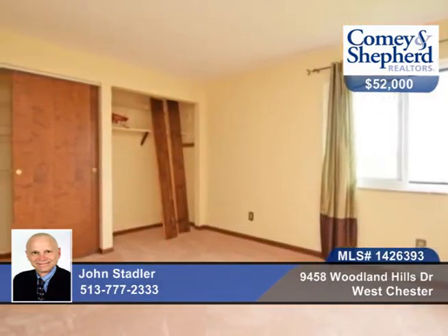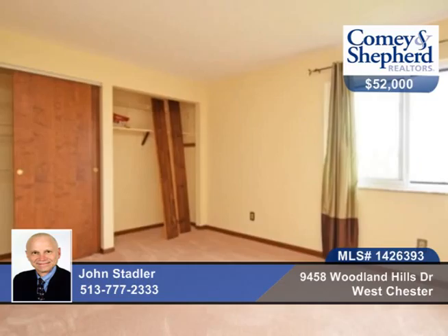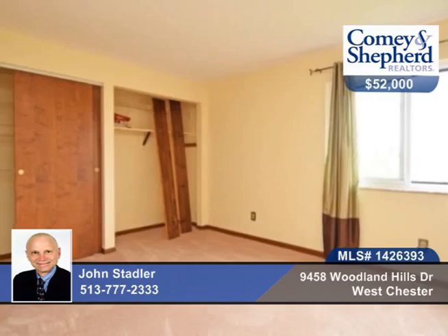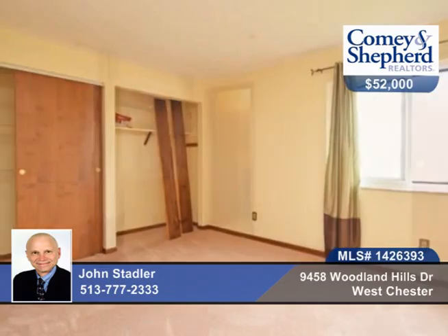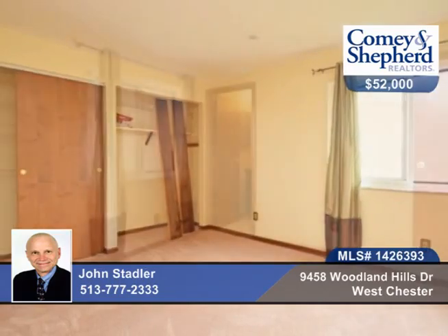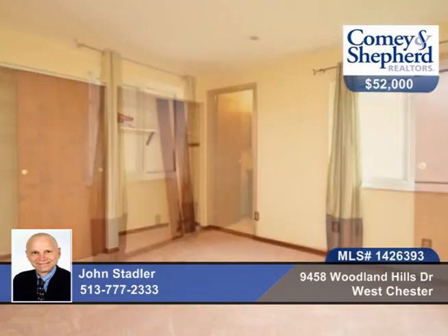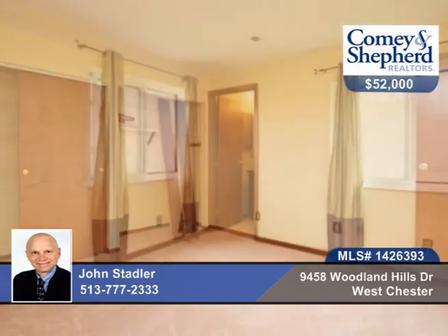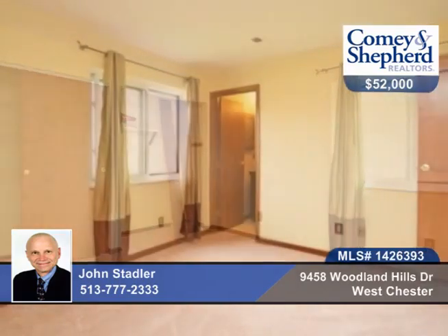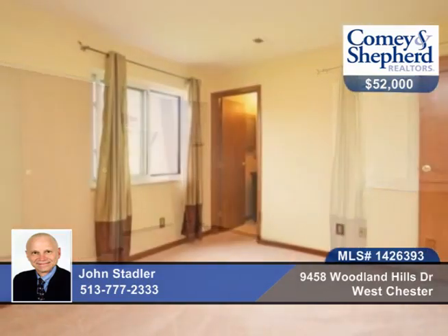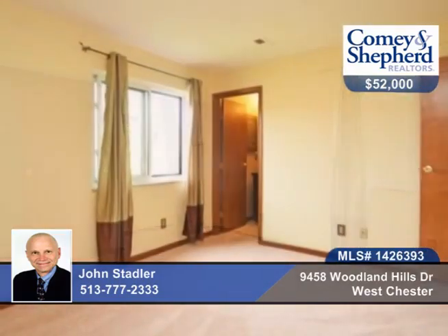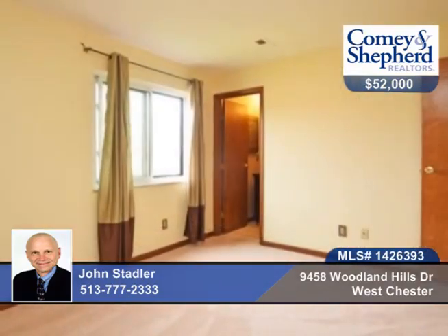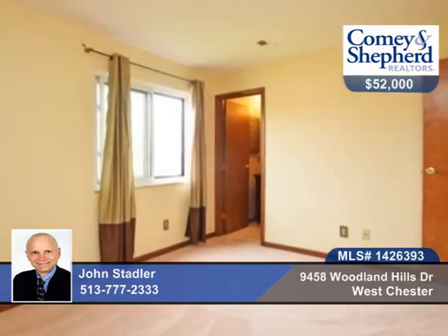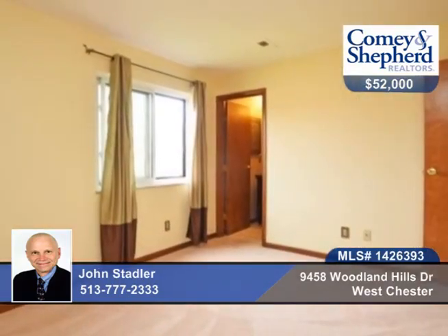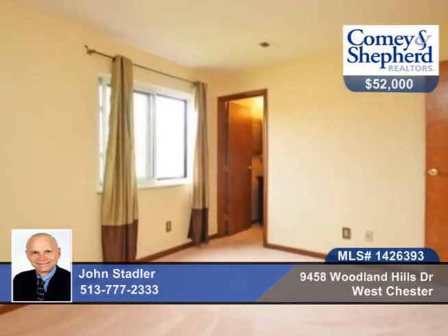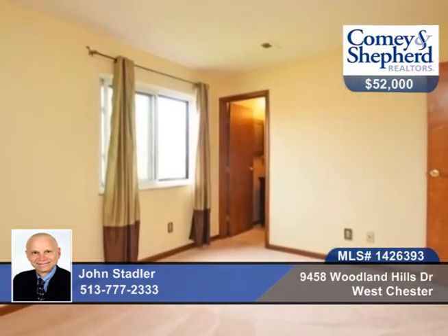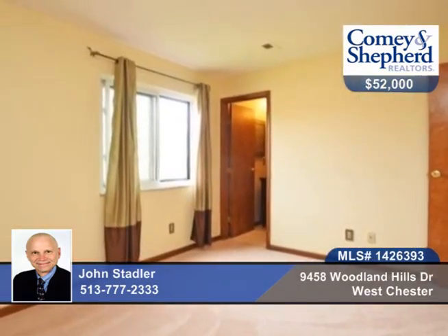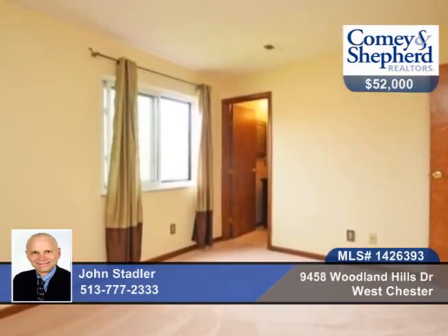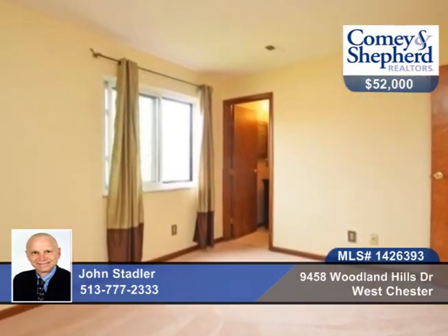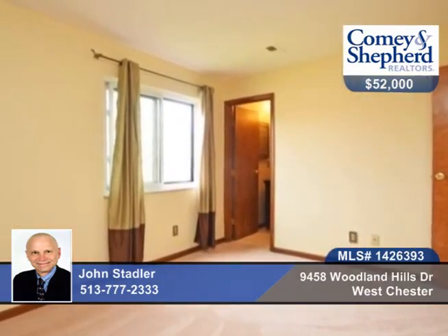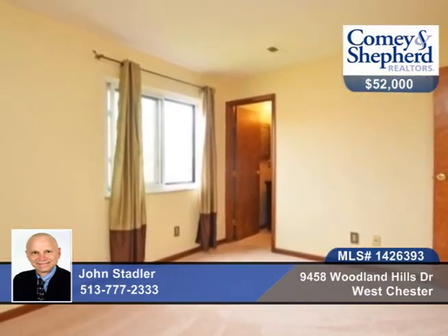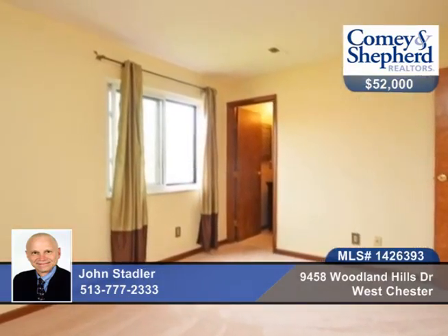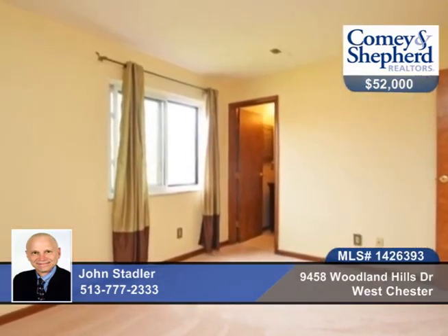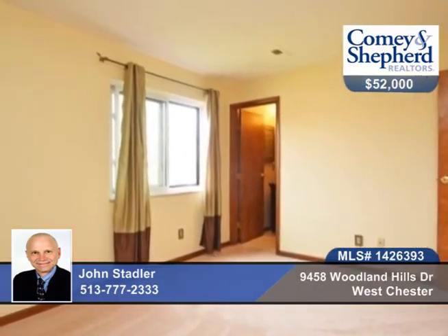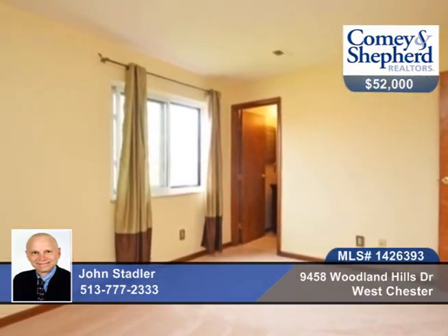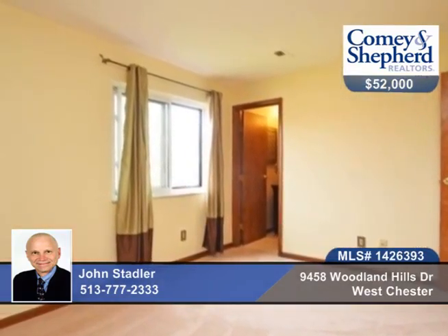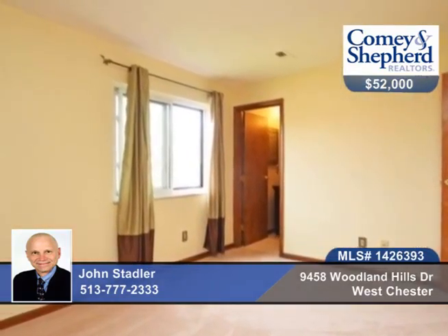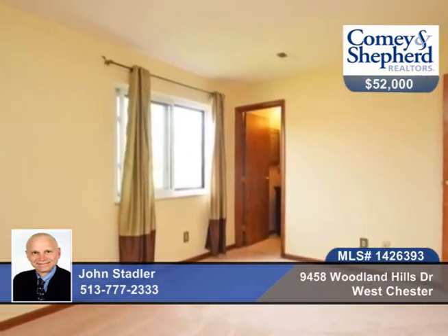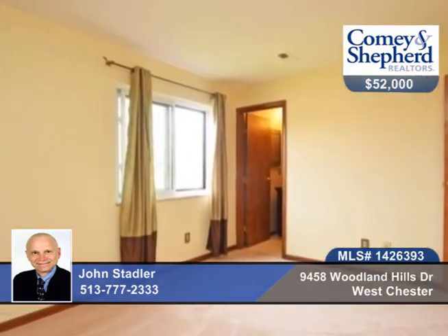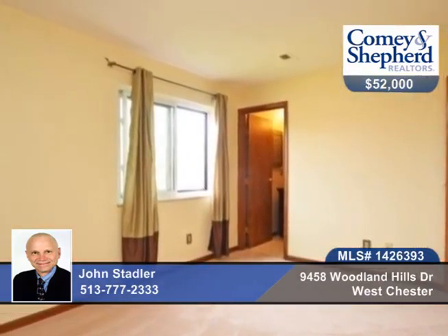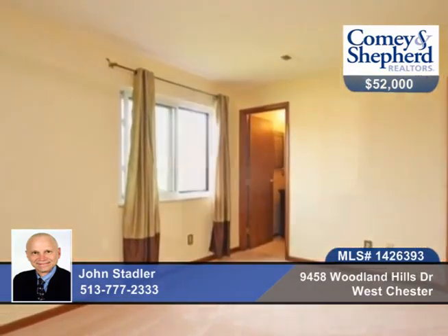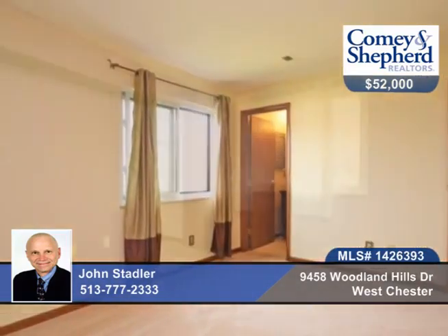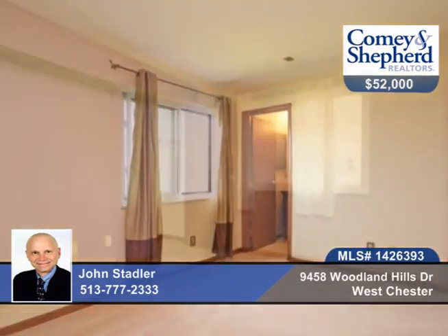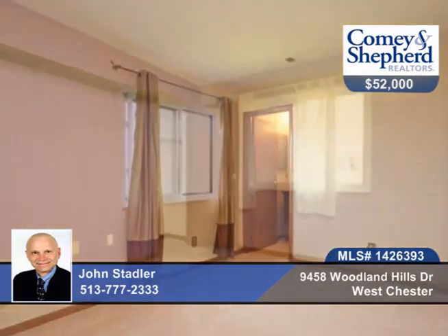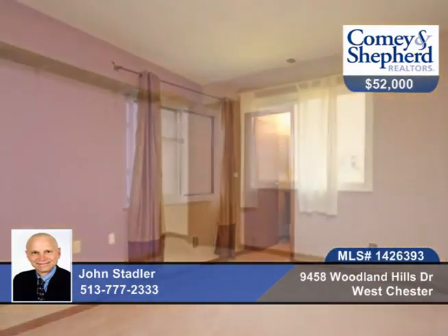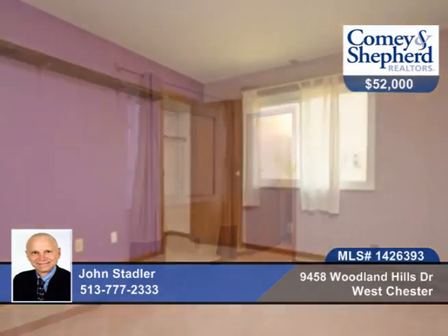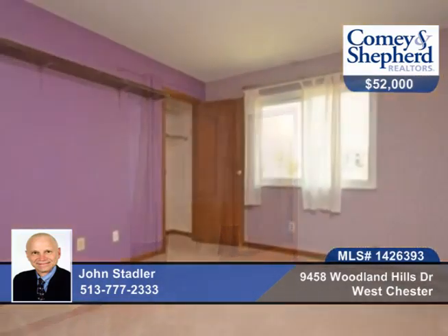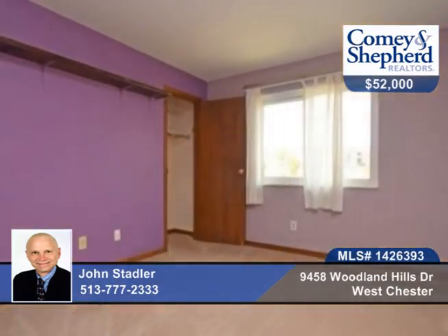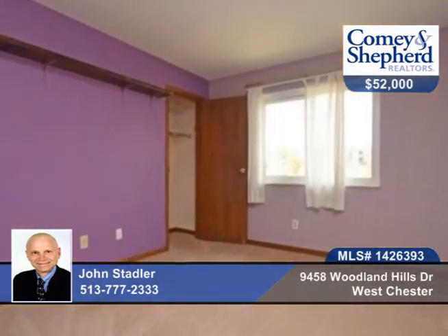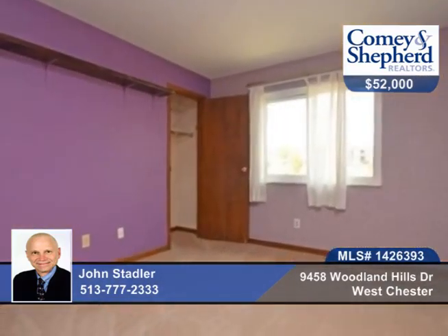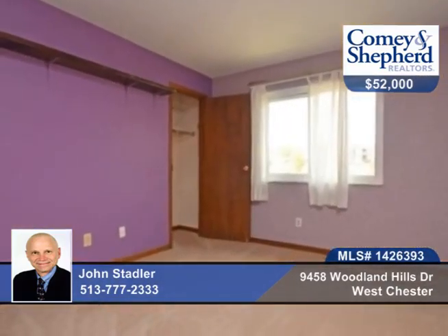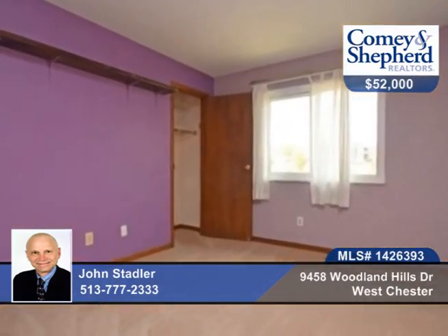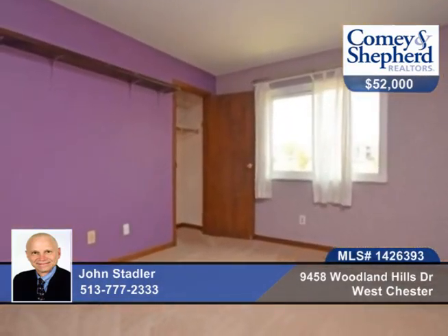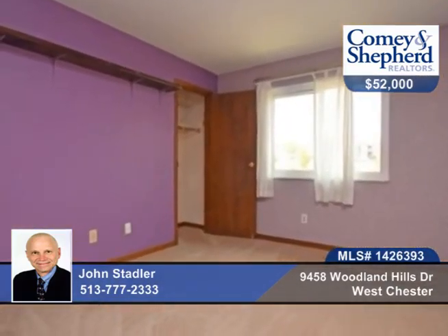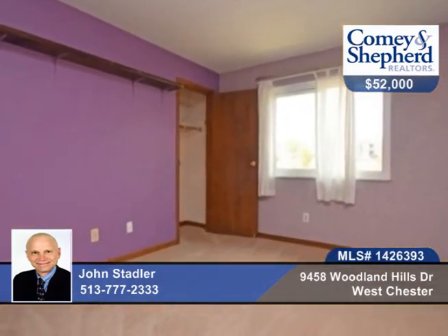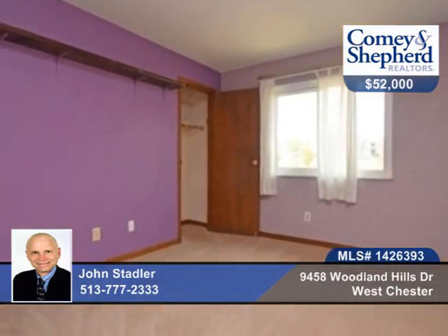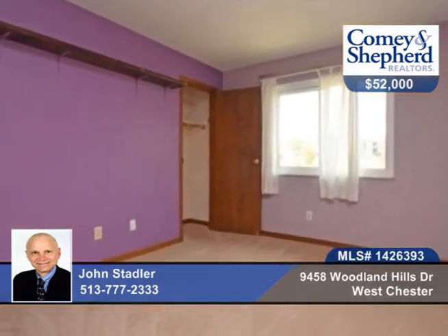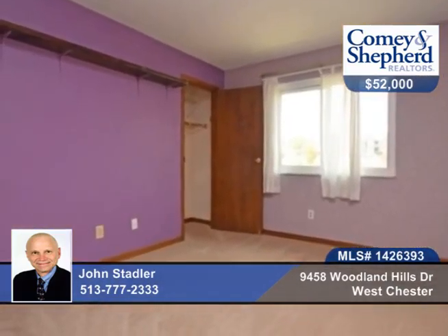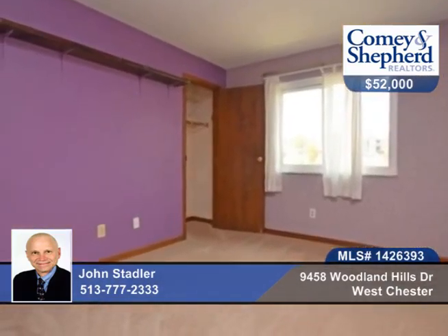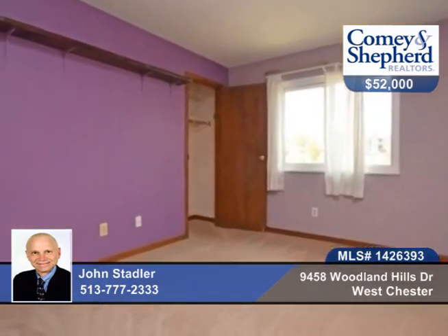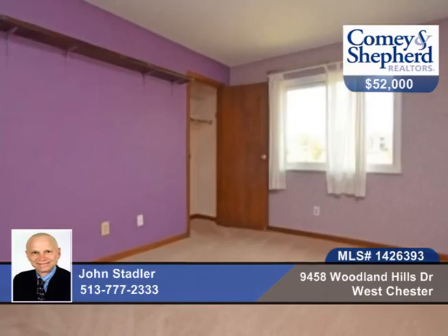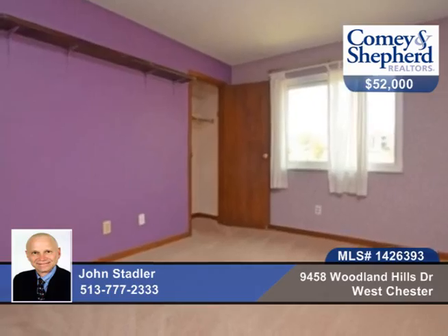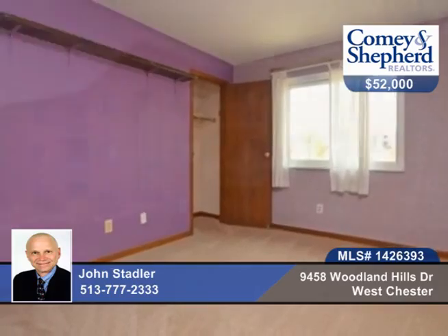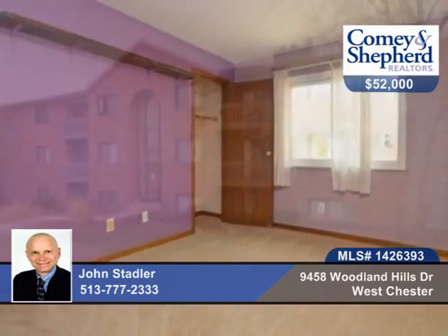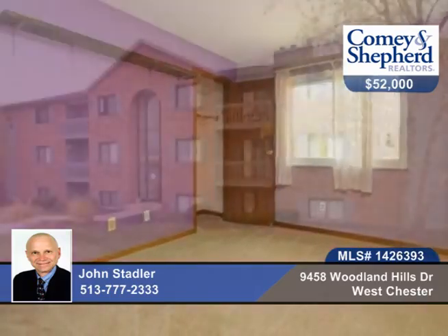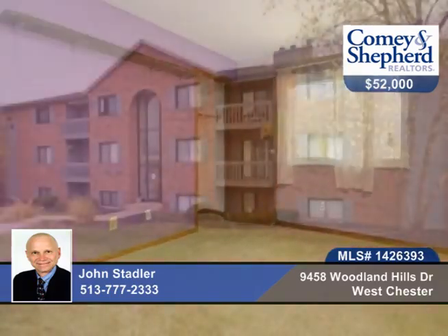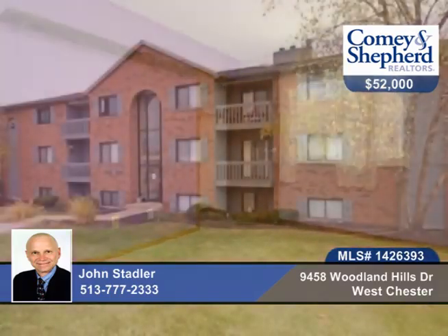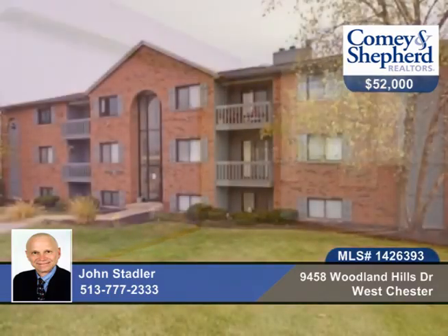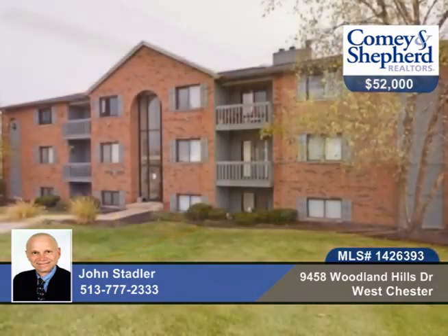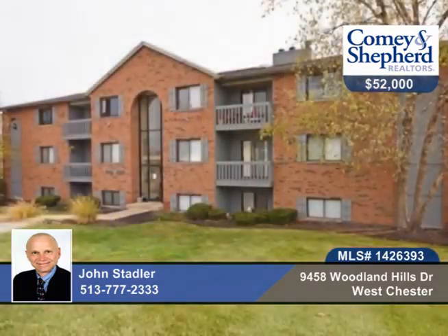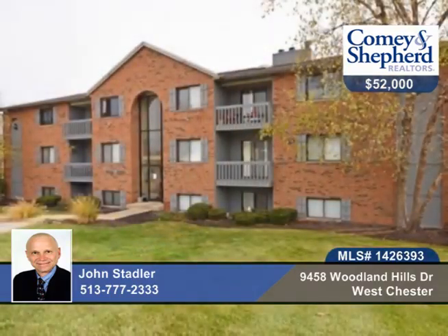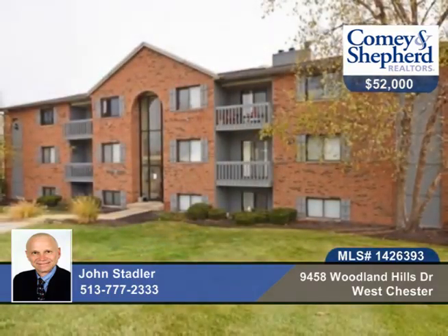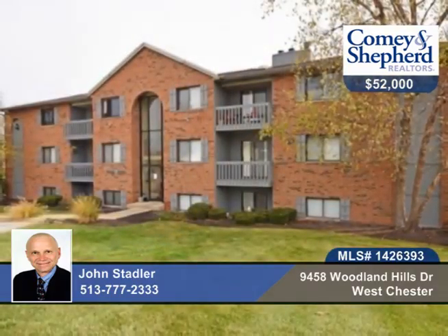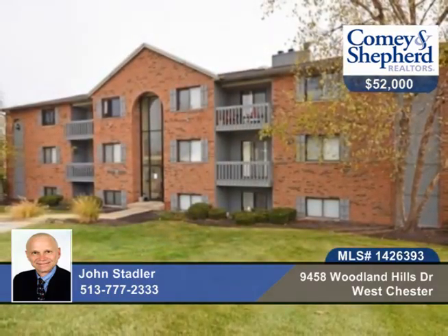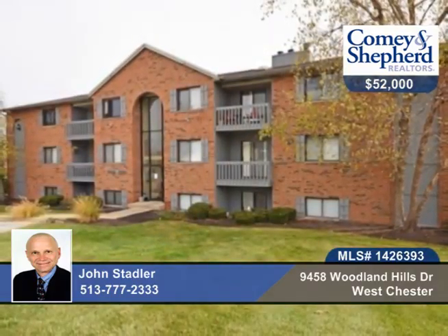This home is FHA-approved and move-in ready. All appliances stay, including the washer and dryer. Phone John today for your tour.